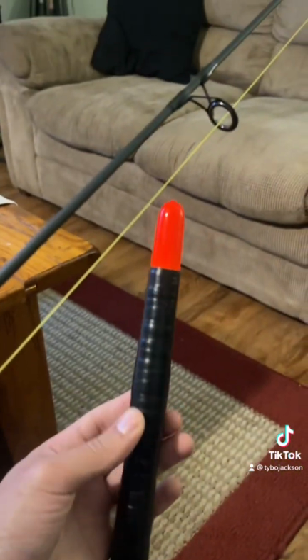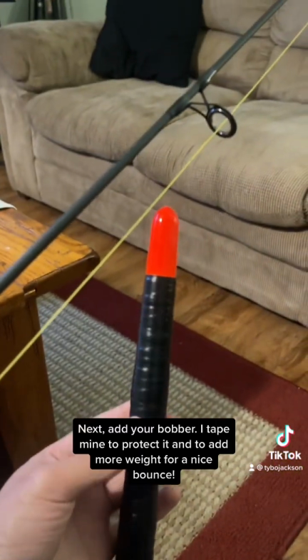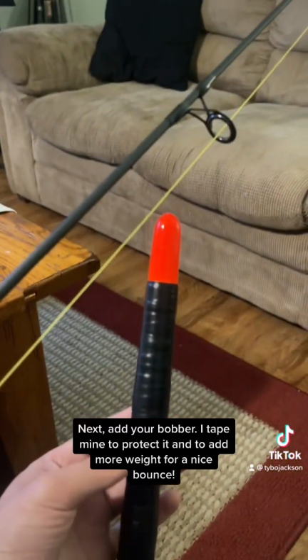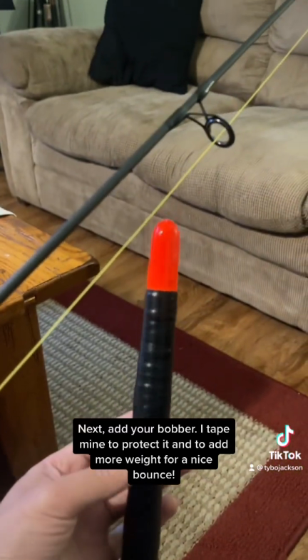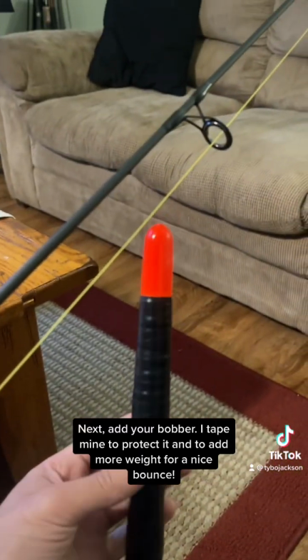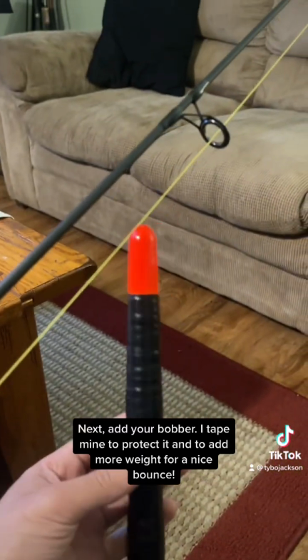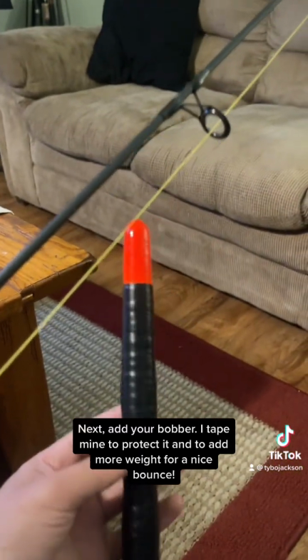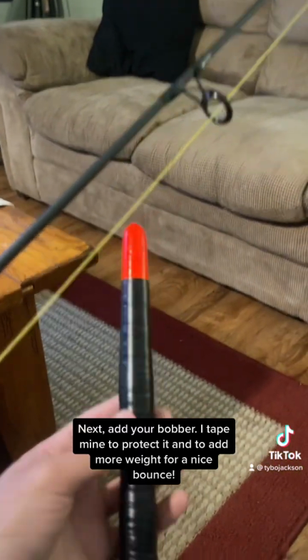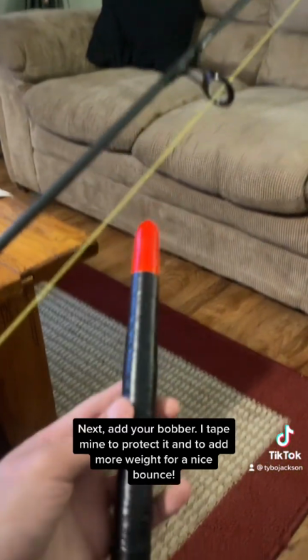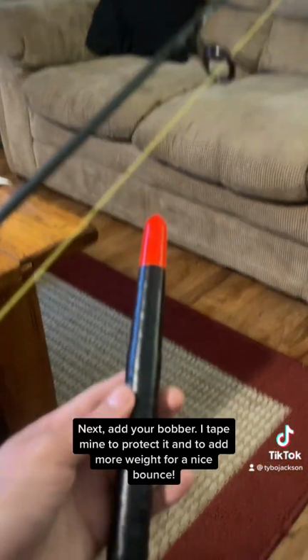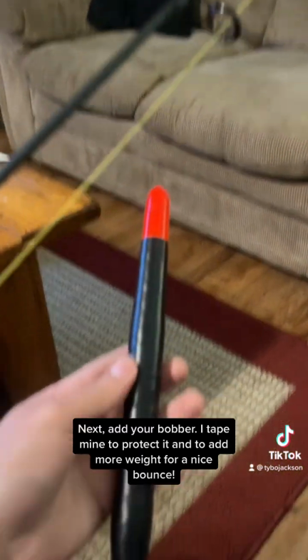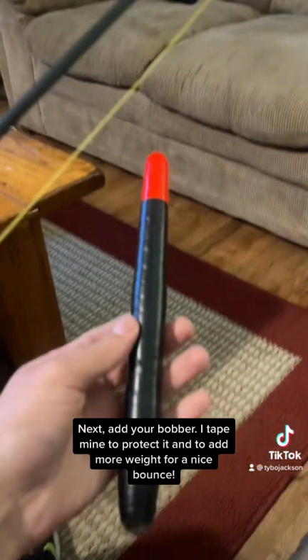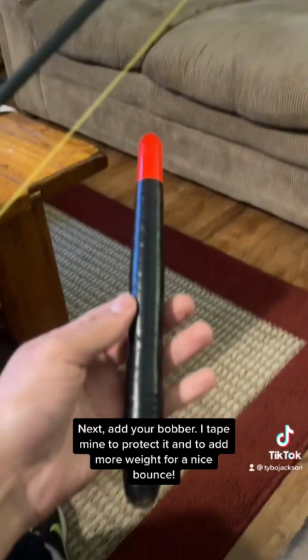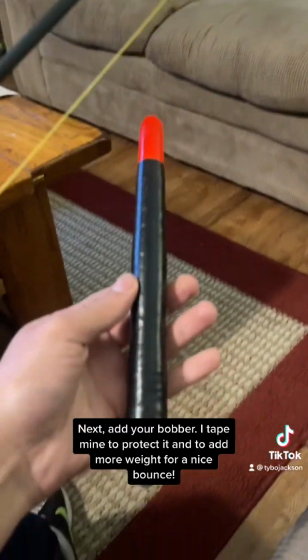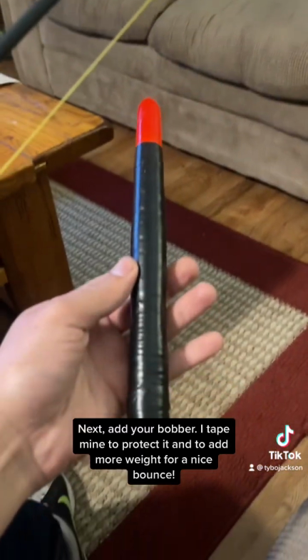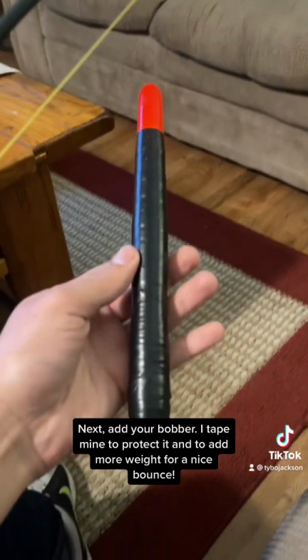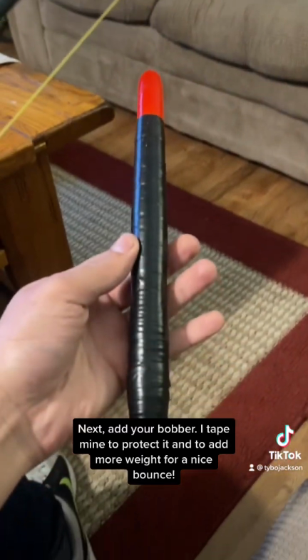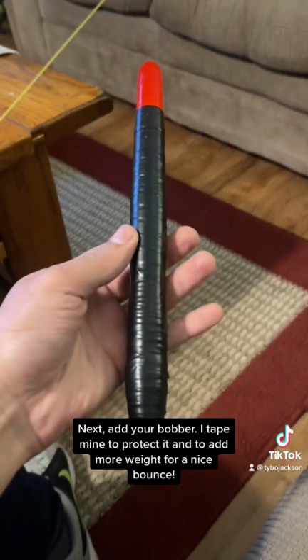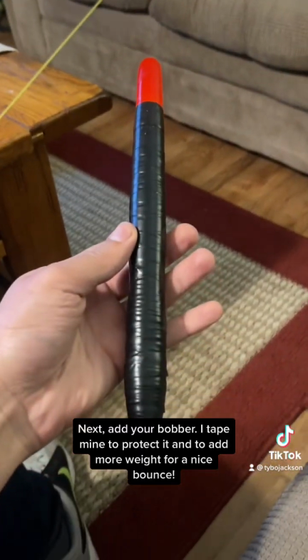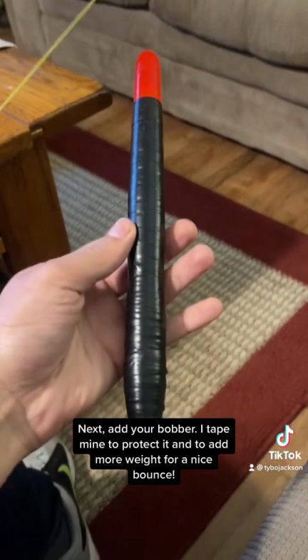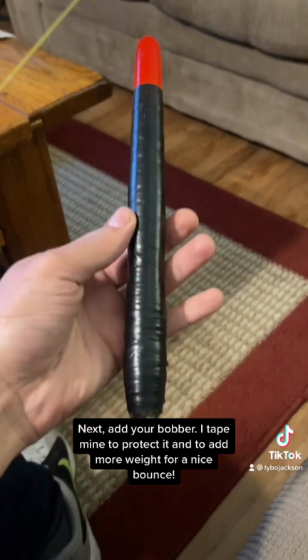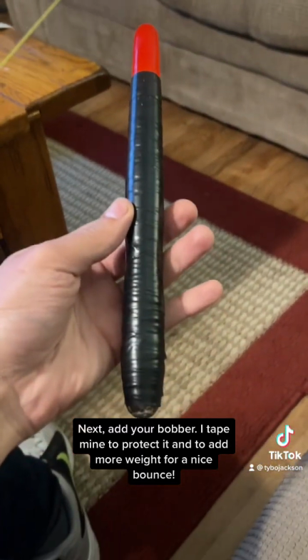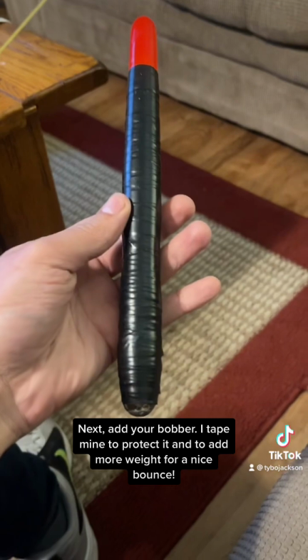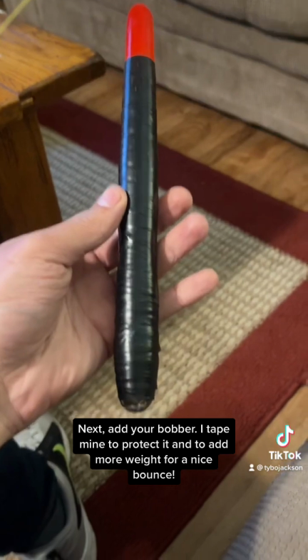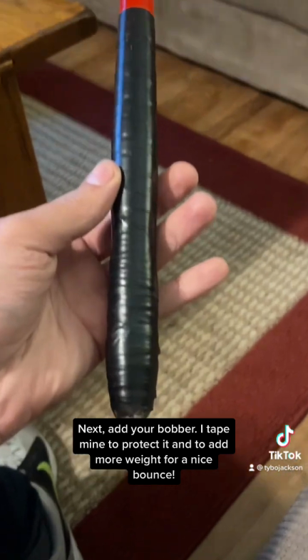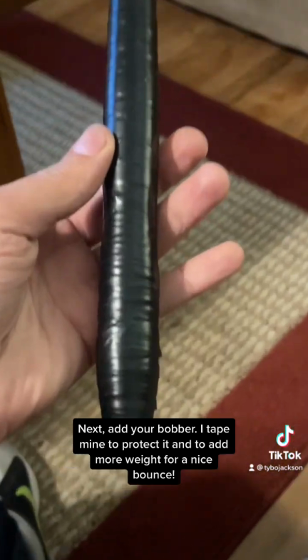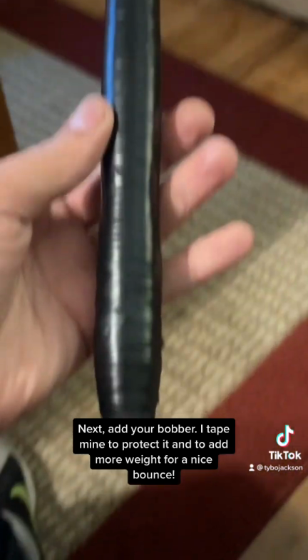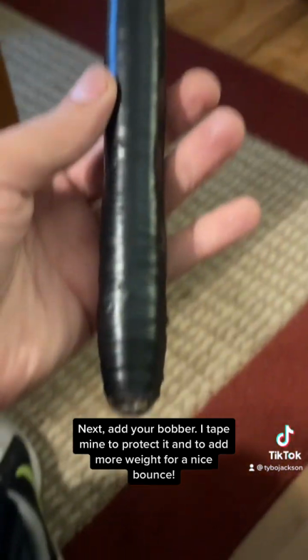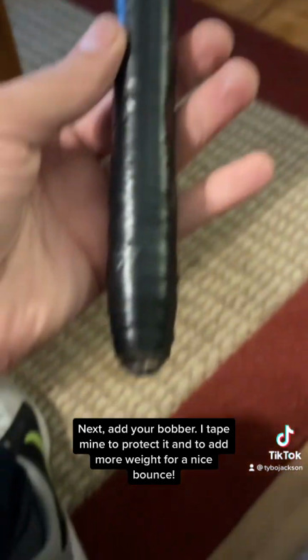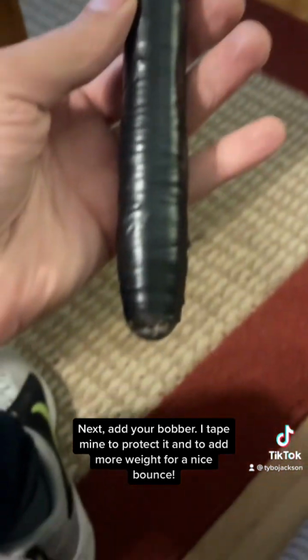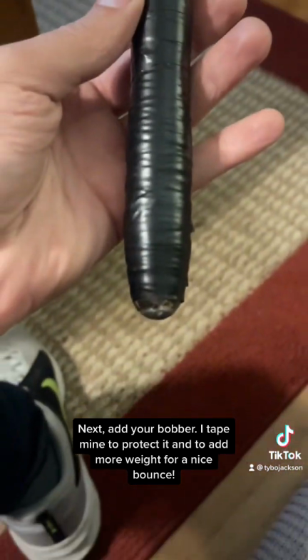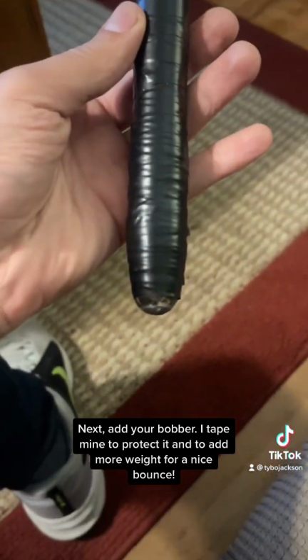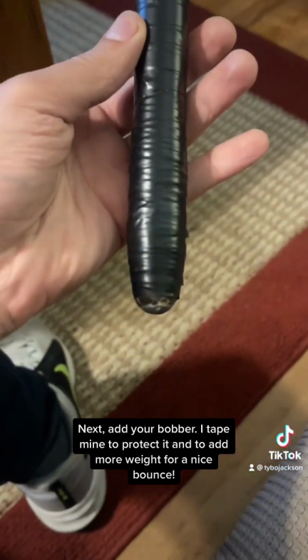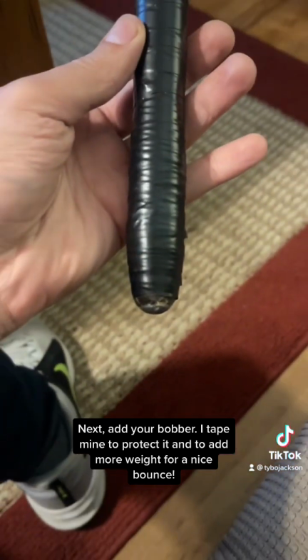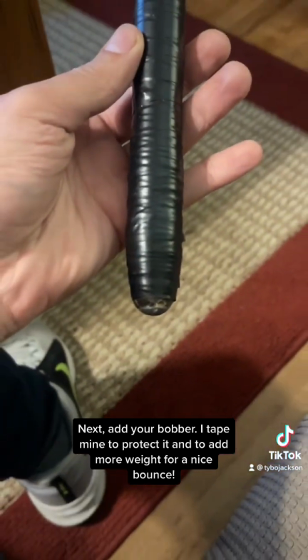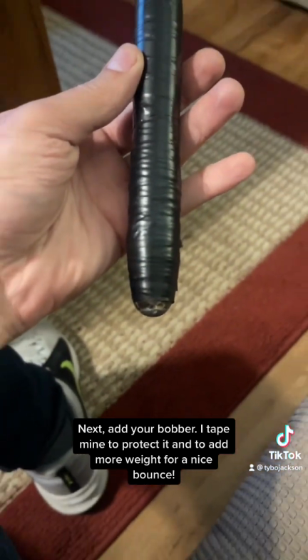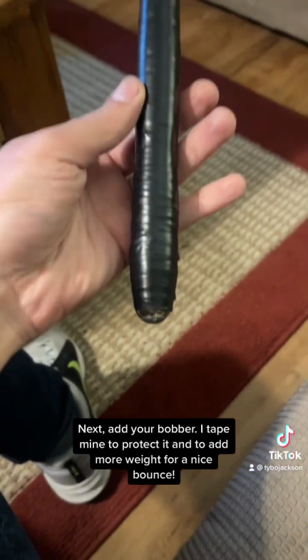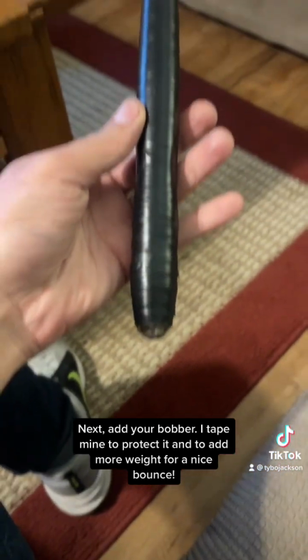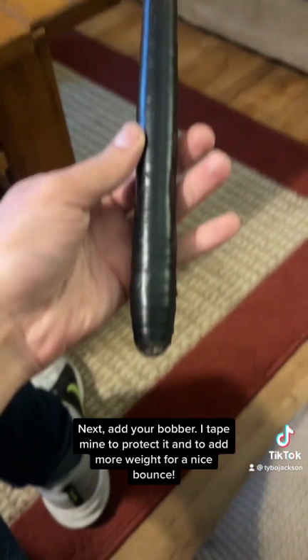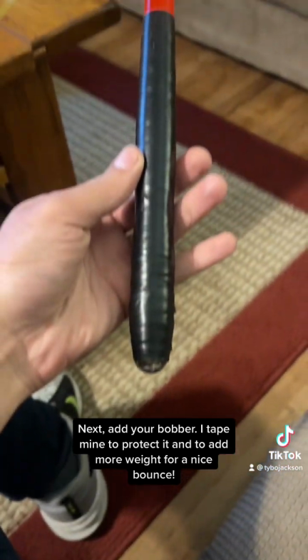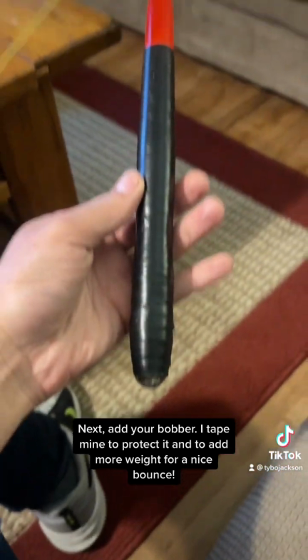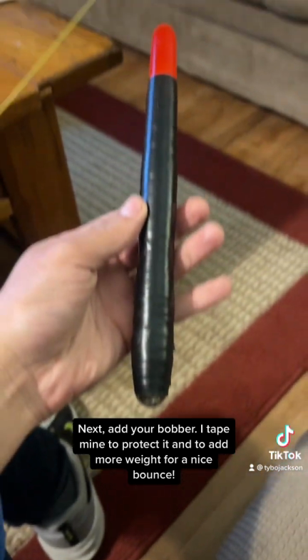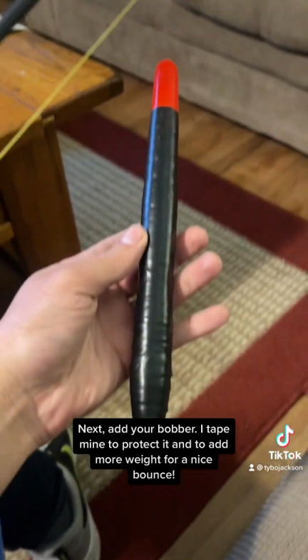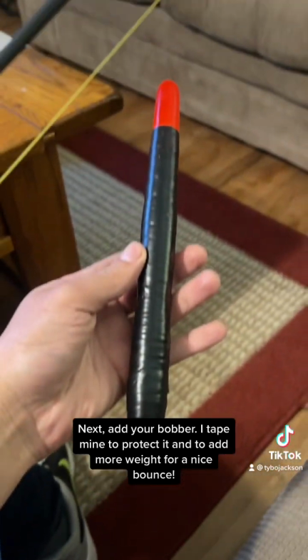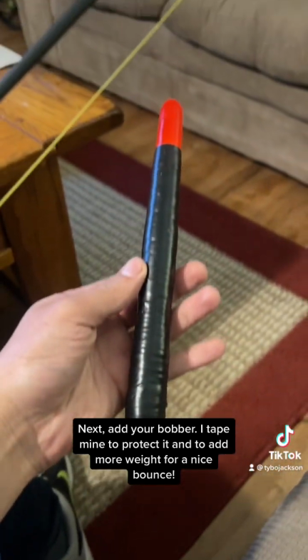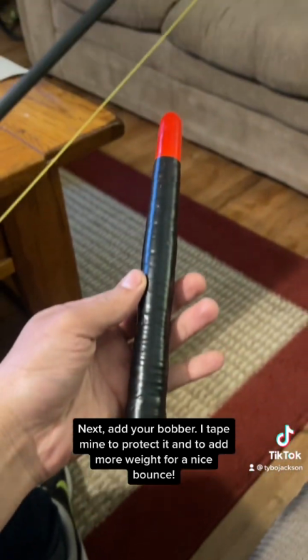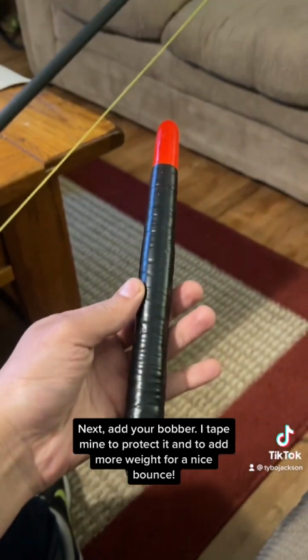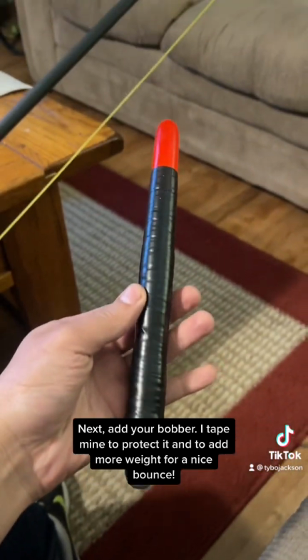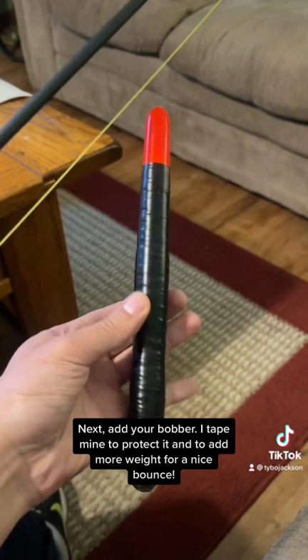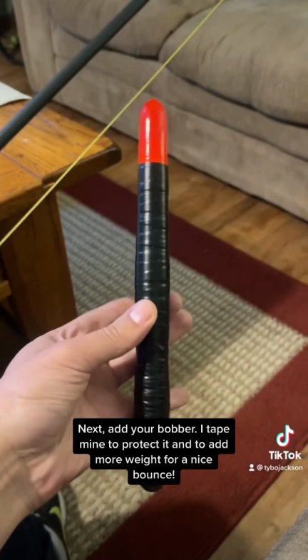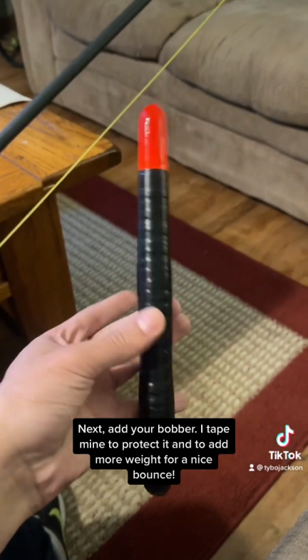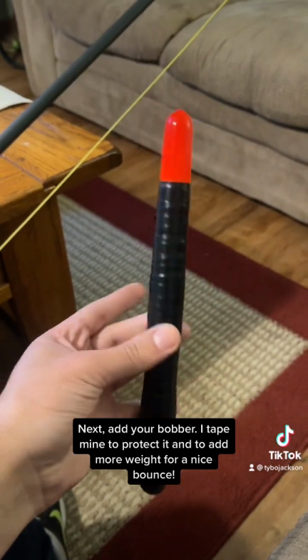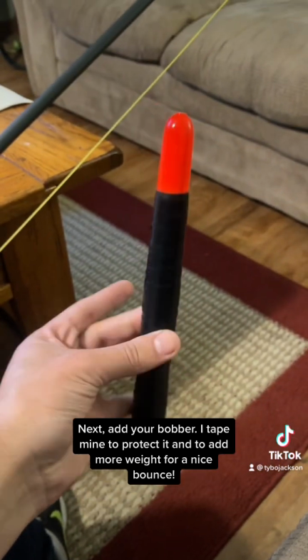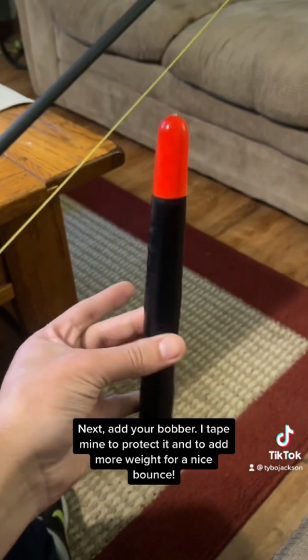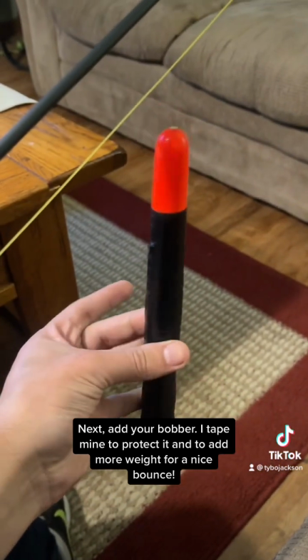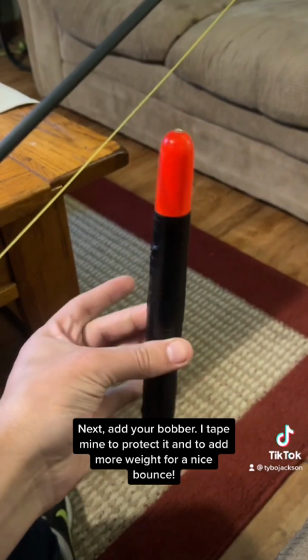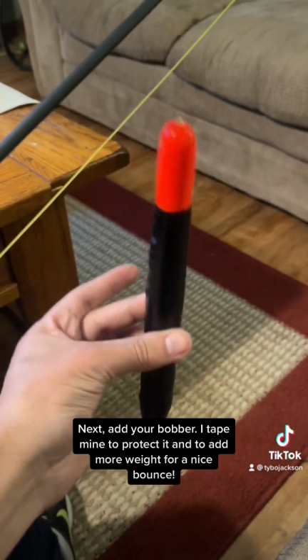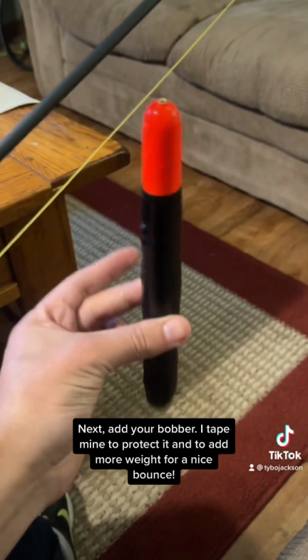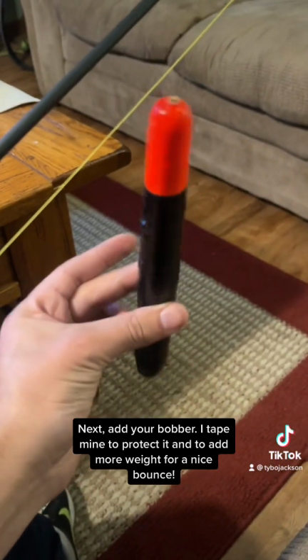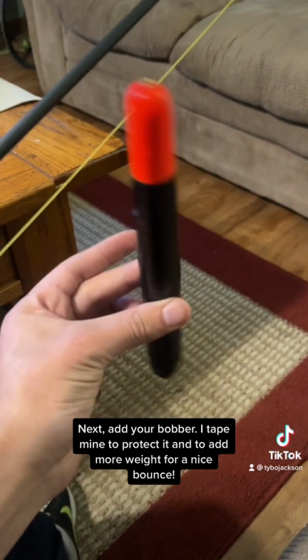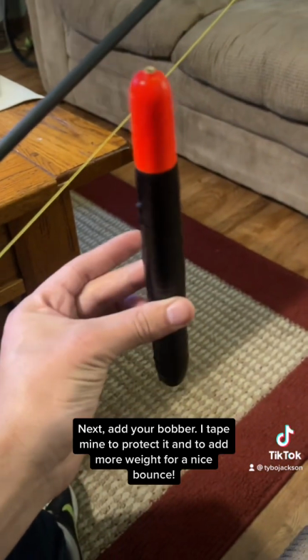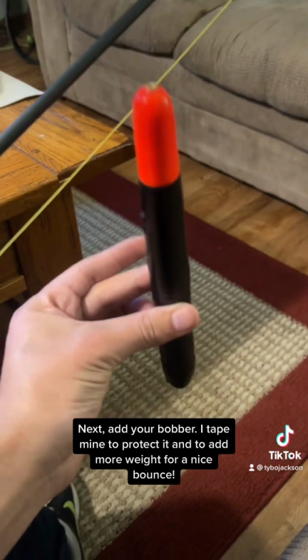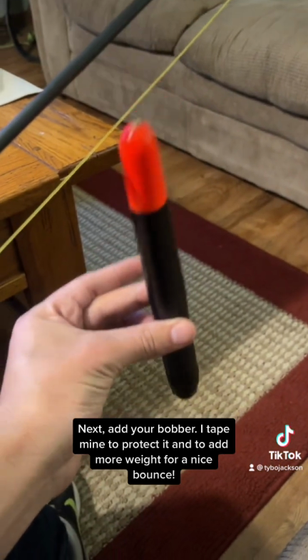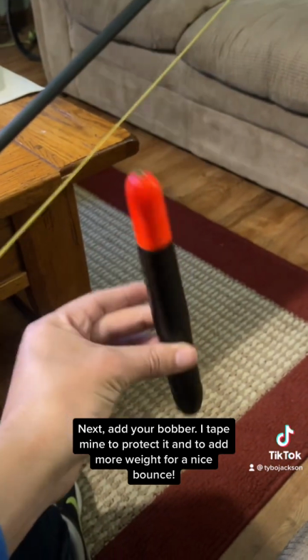Next, add your bobber. I tape mine to protect it and to add more weight for a nice bounce.